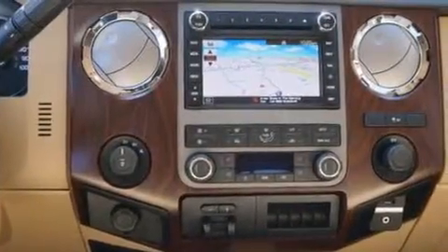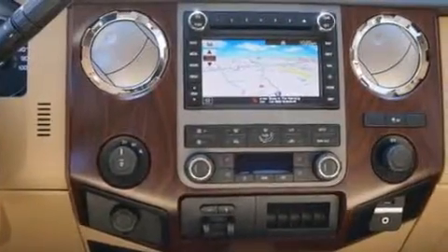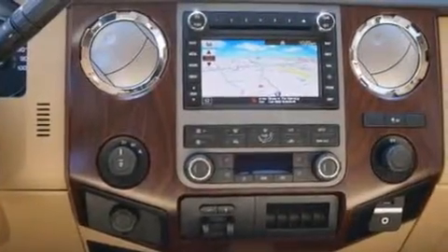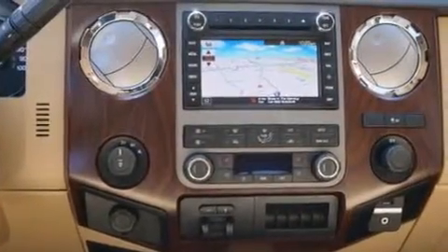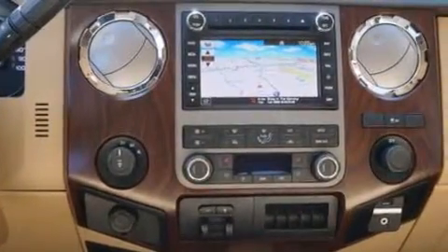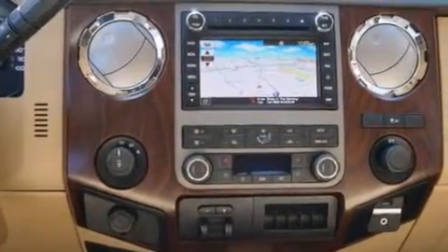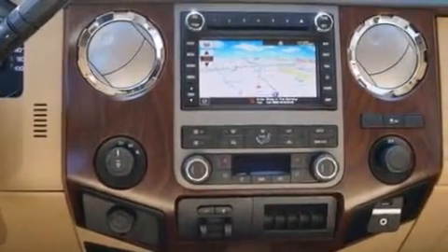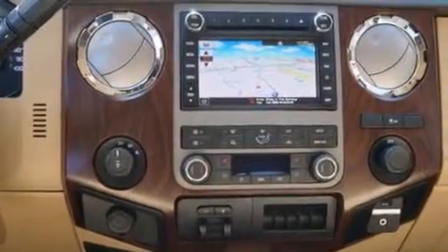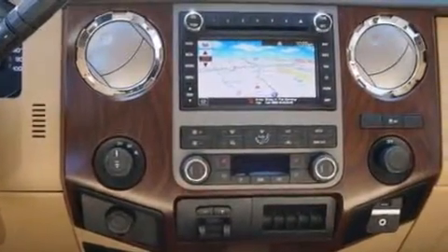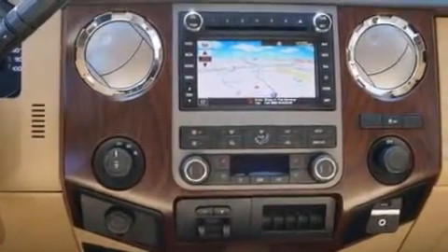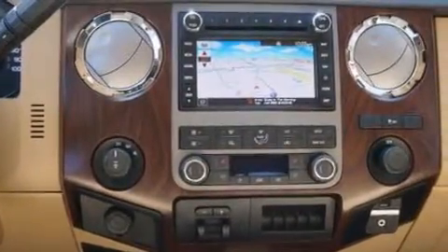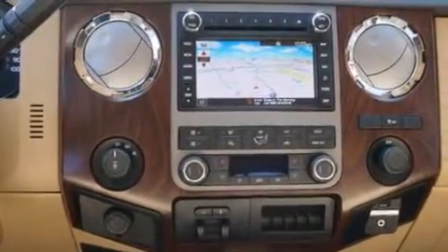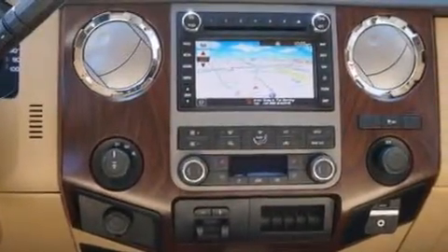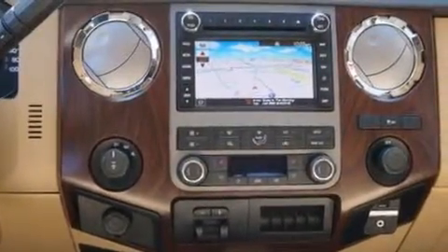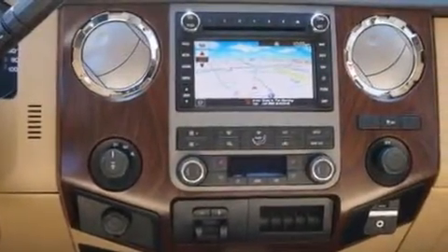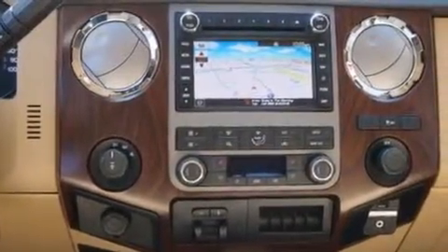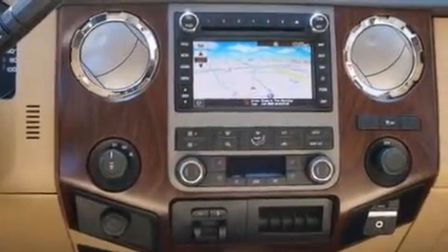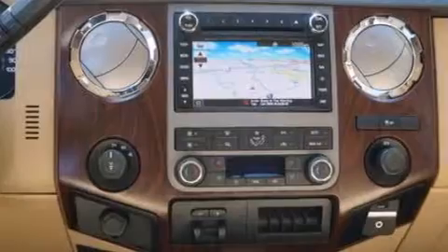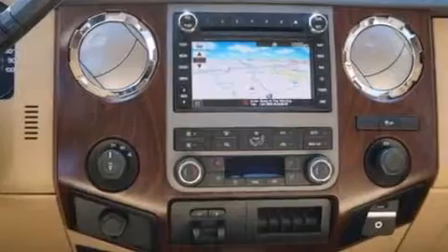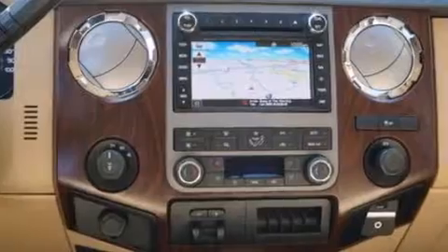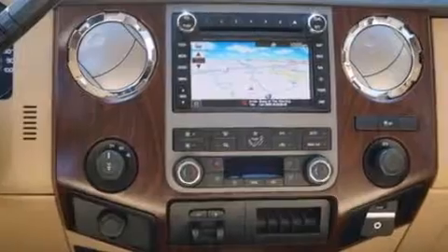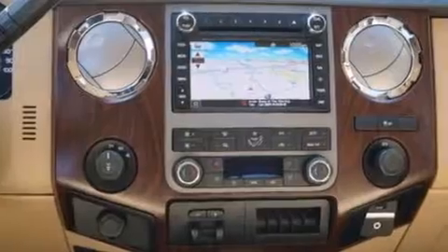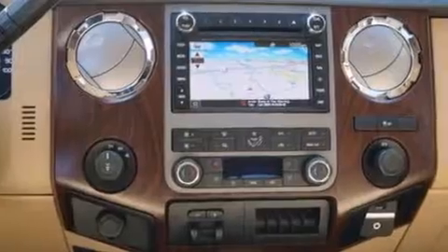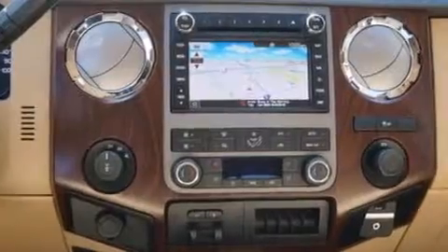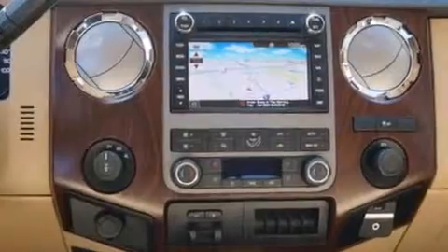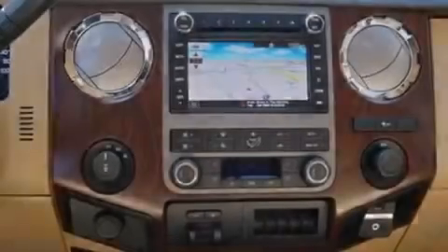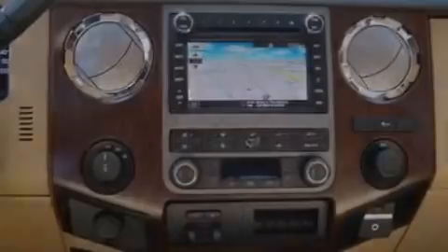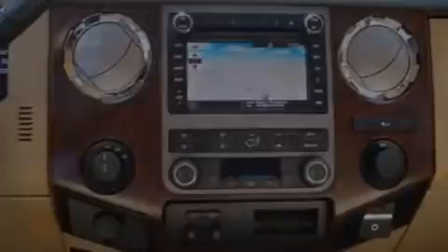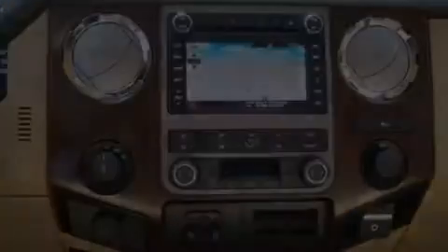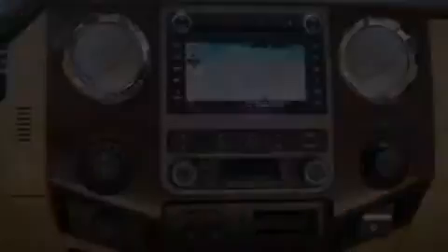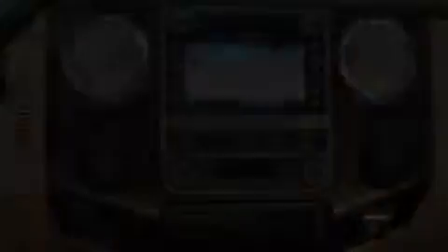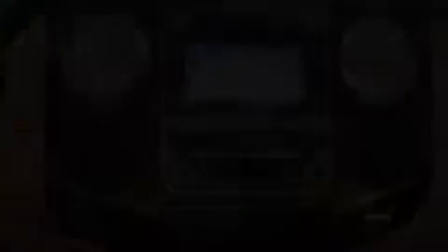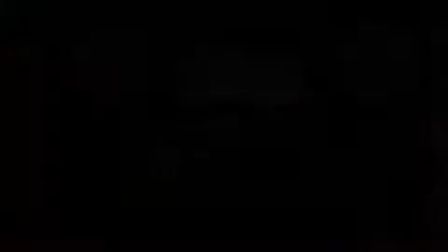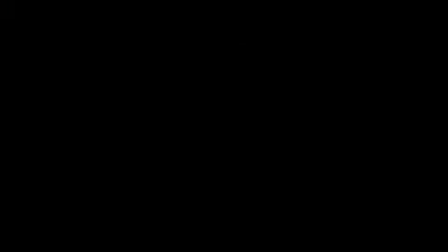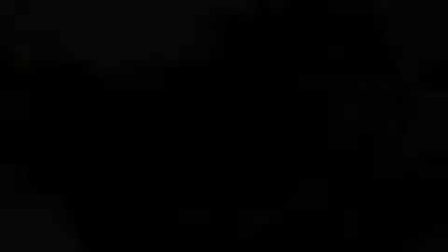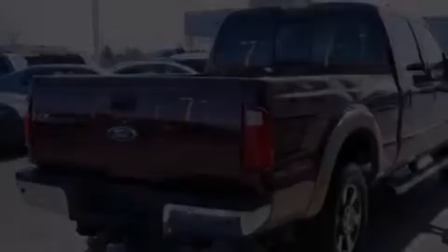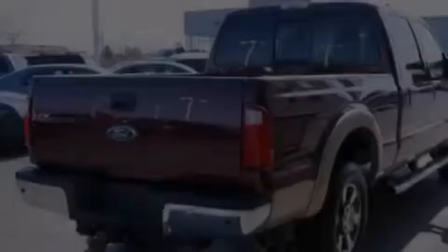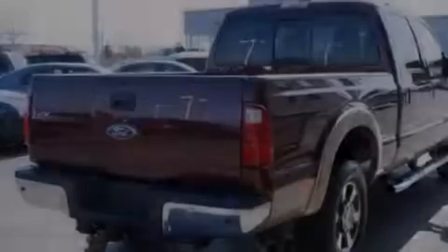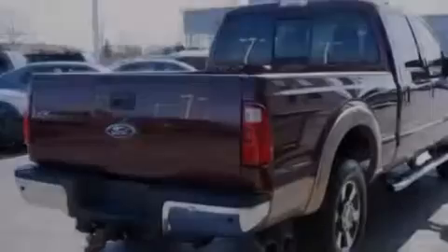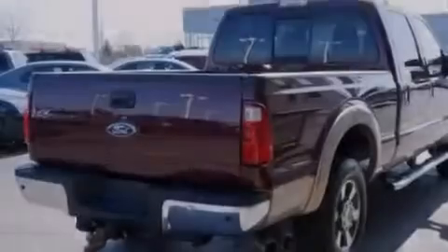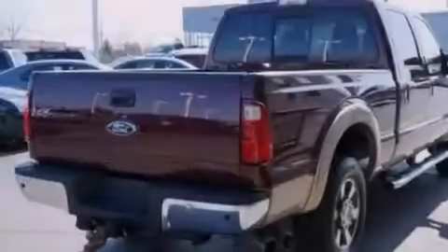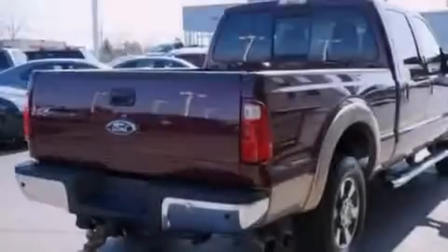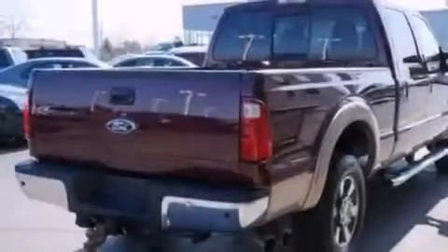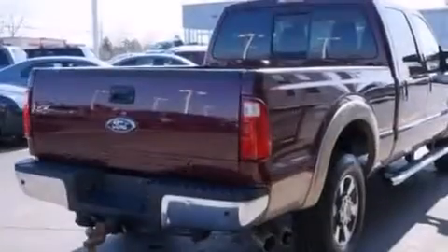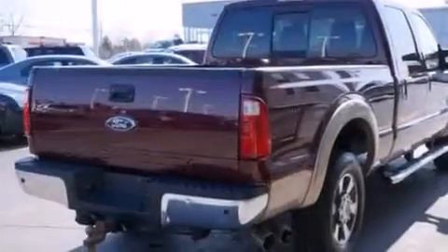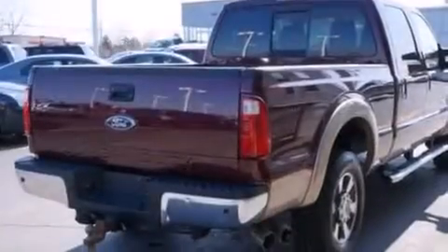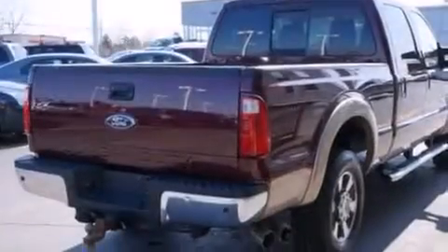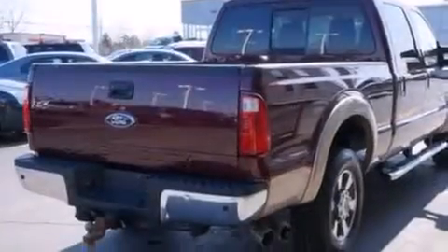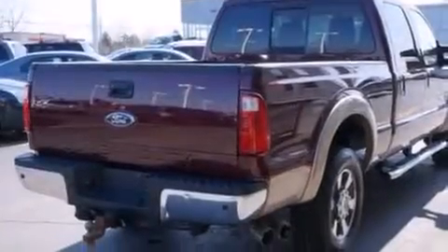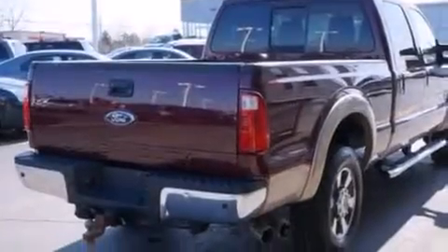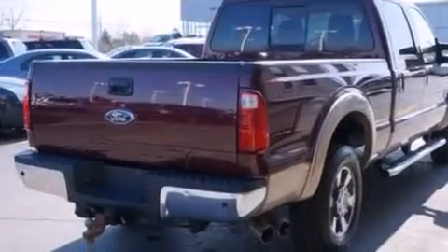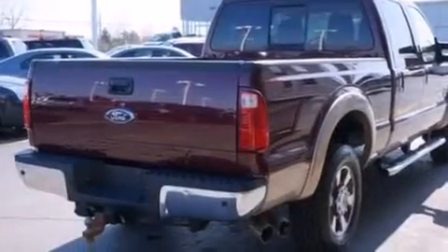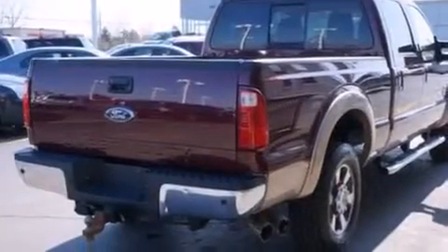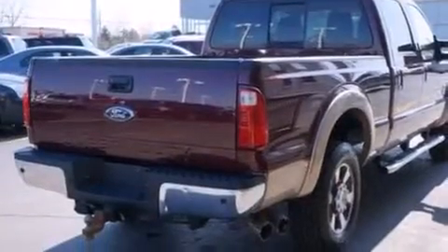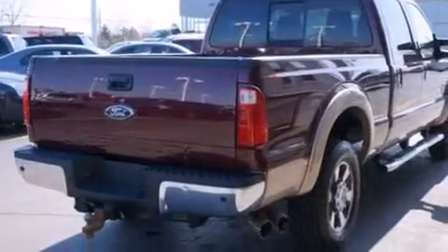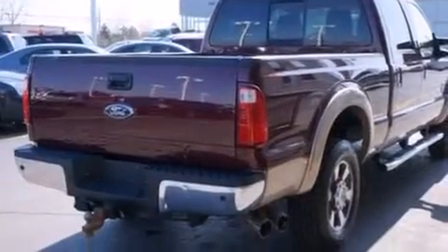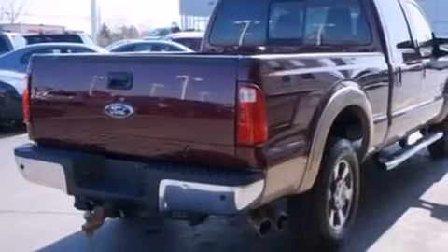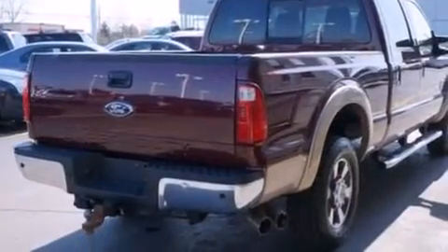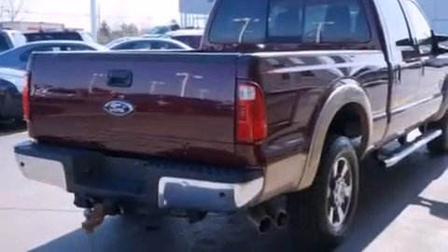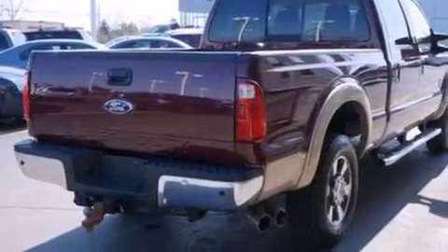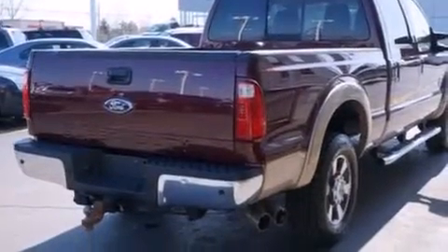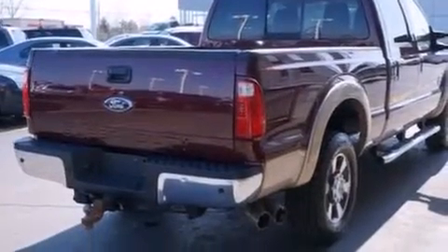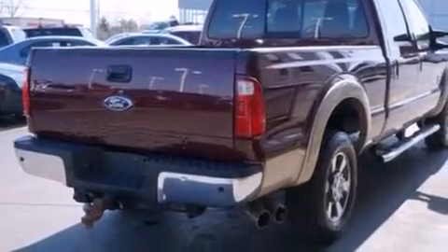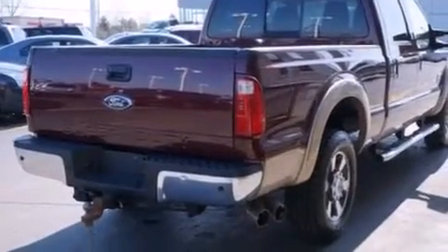Alloy wheels, and a tire pressure monitoring system. The following features are also included: